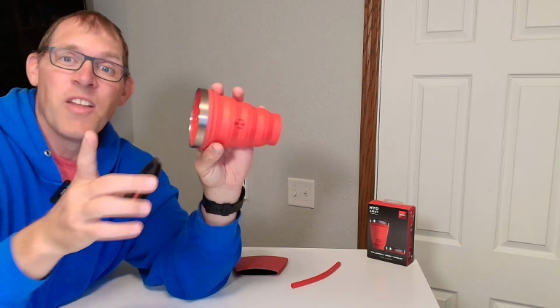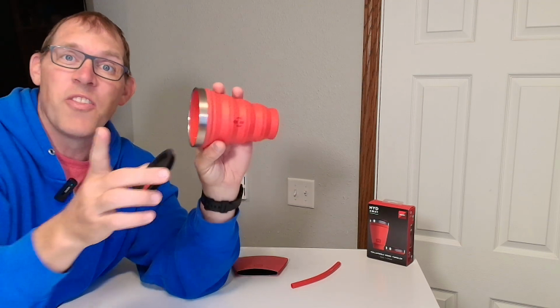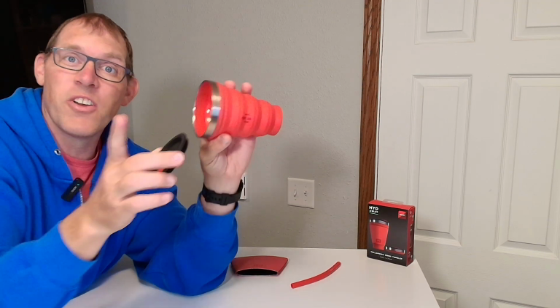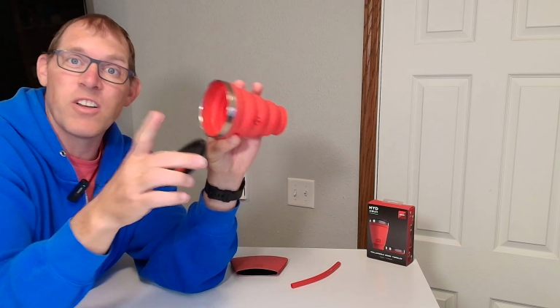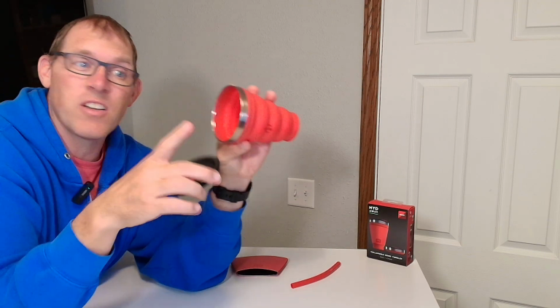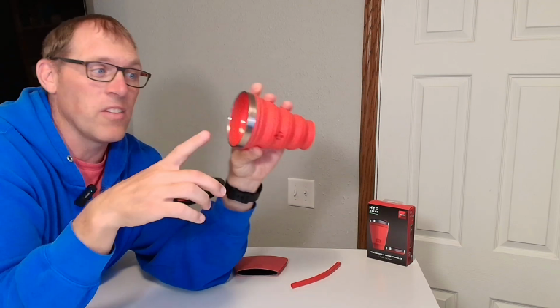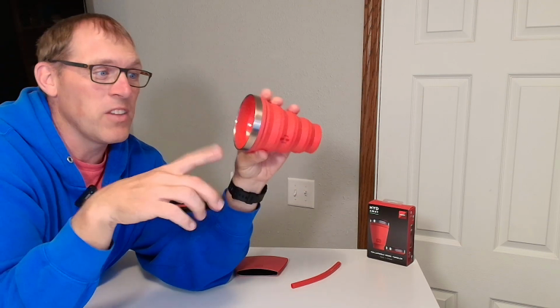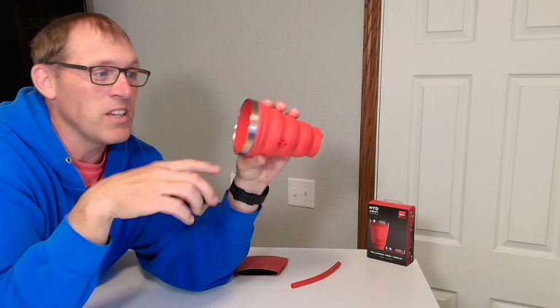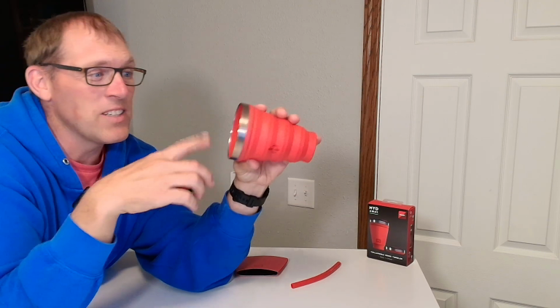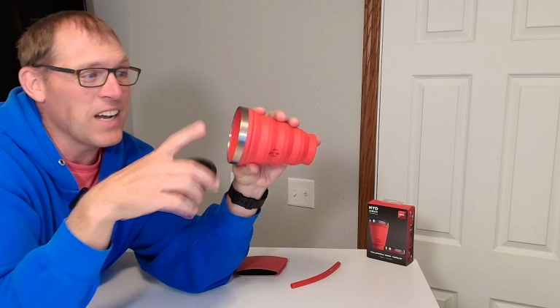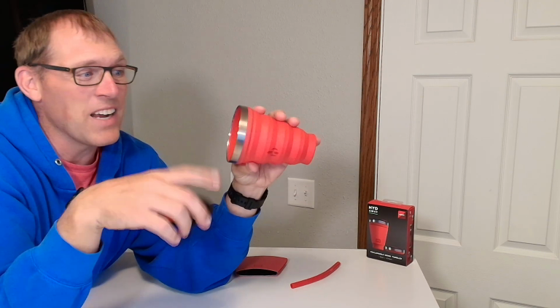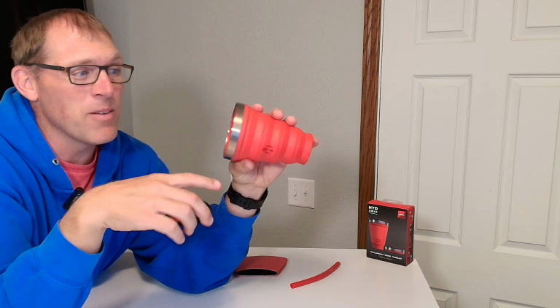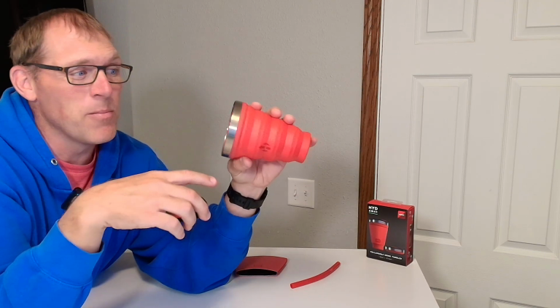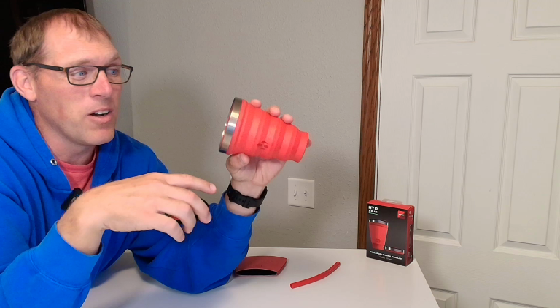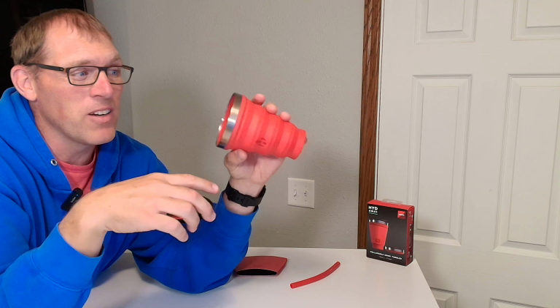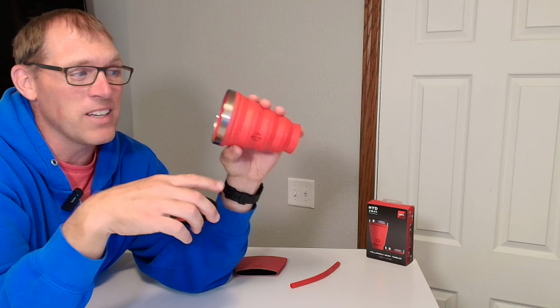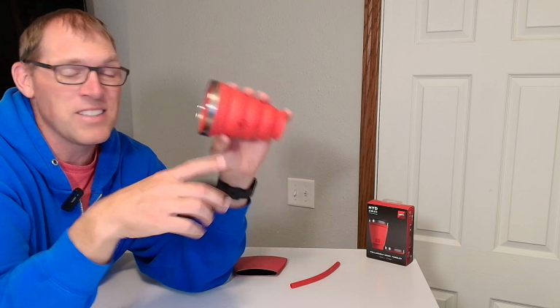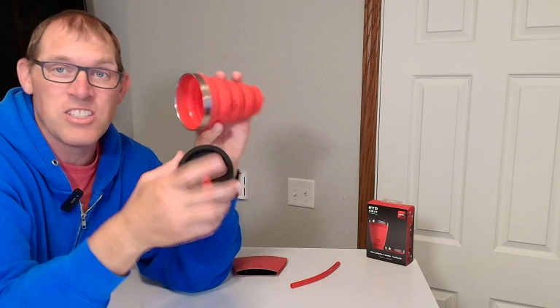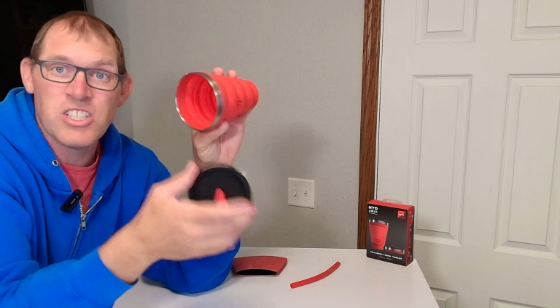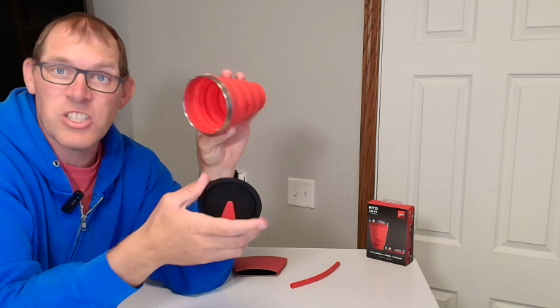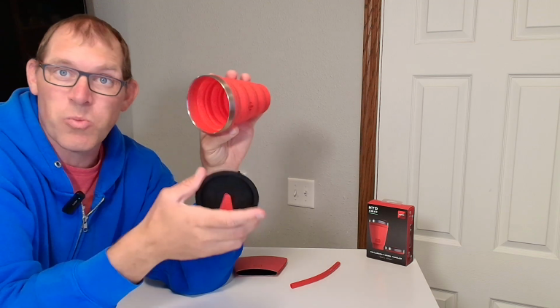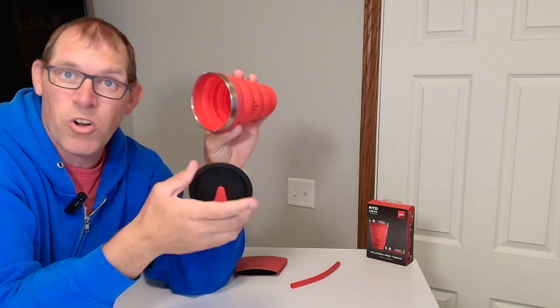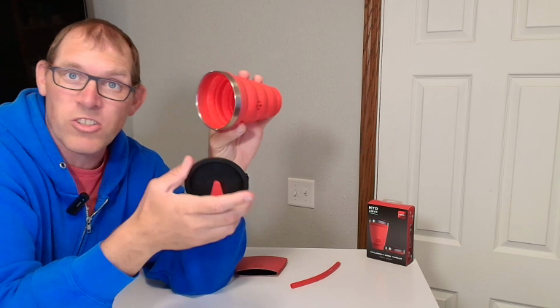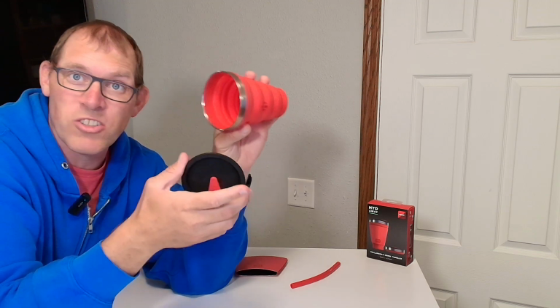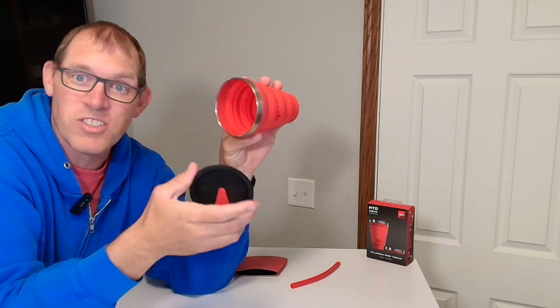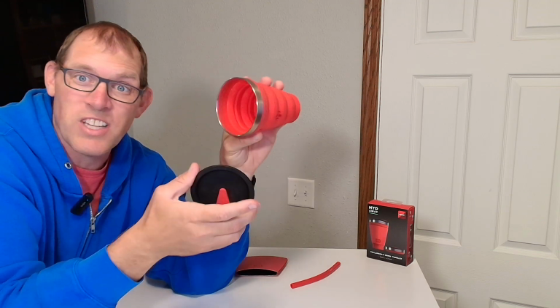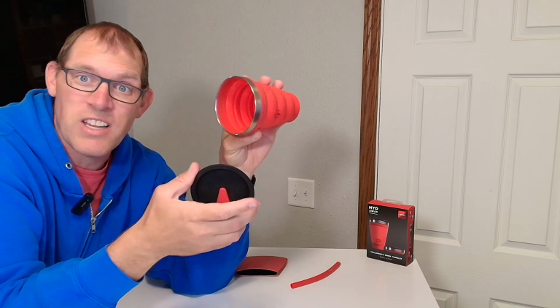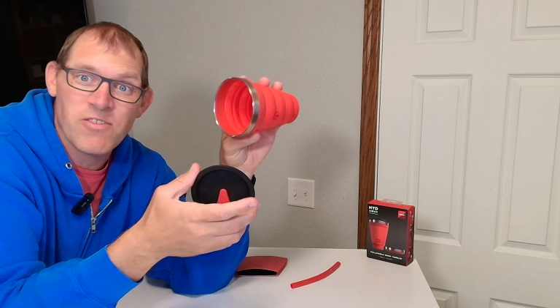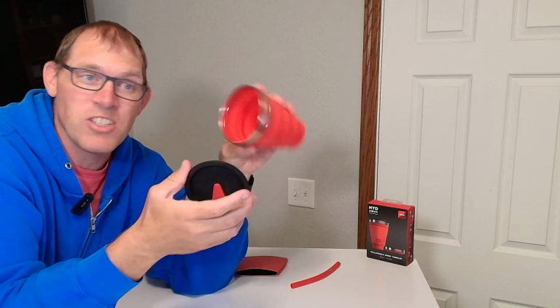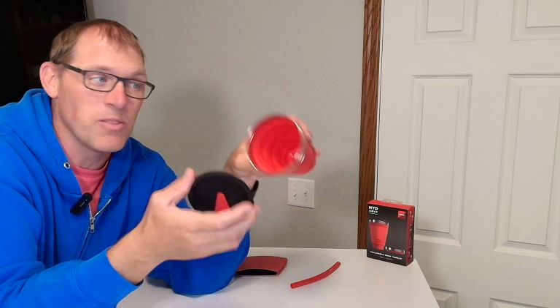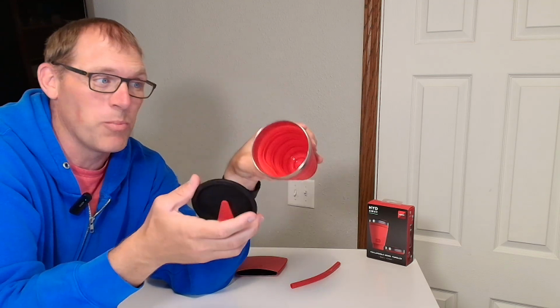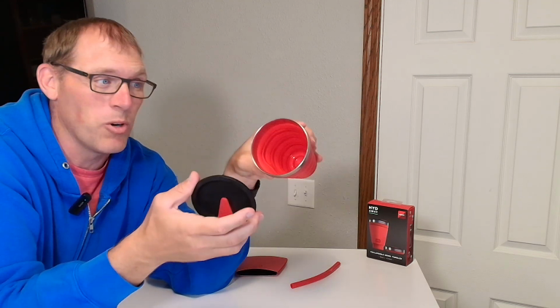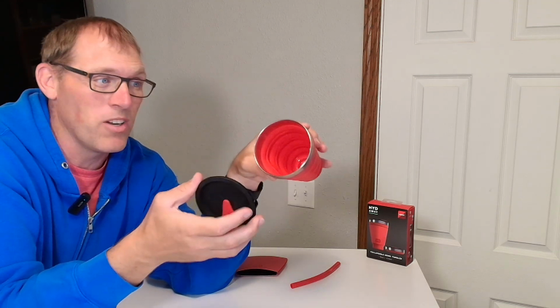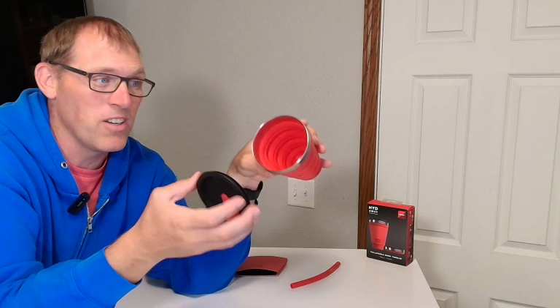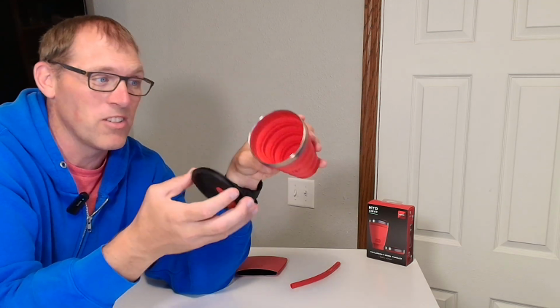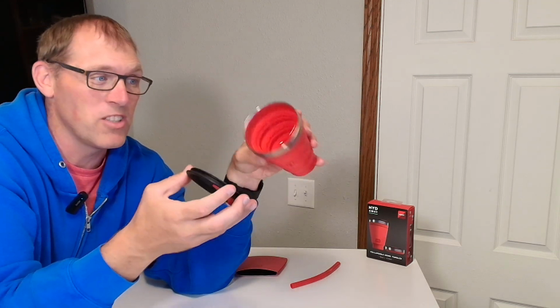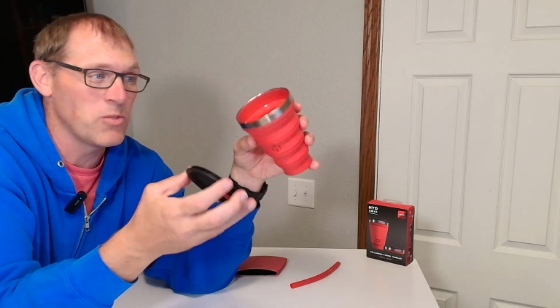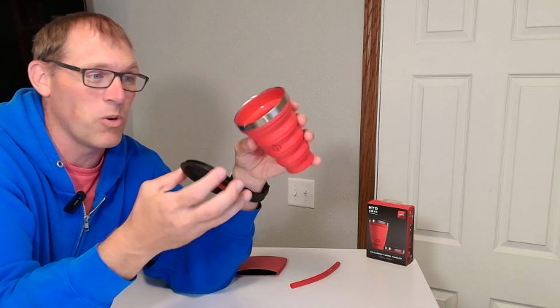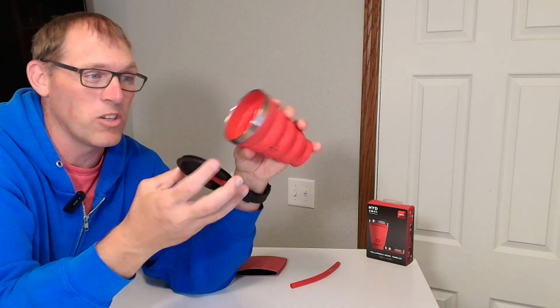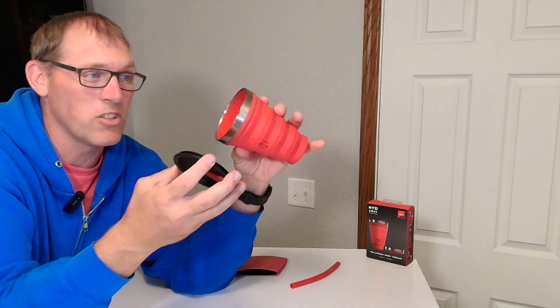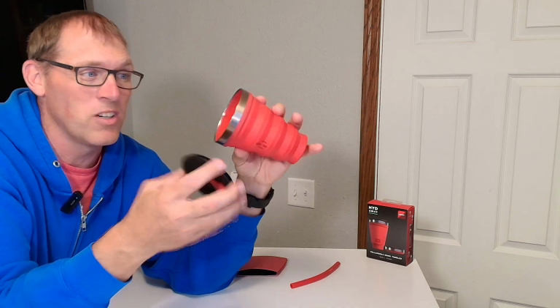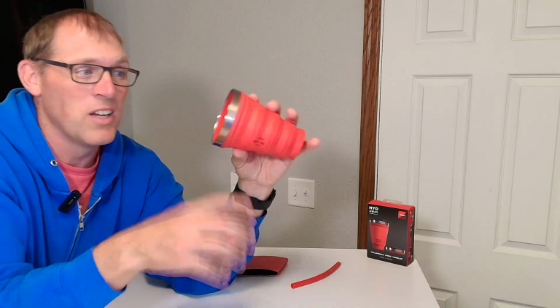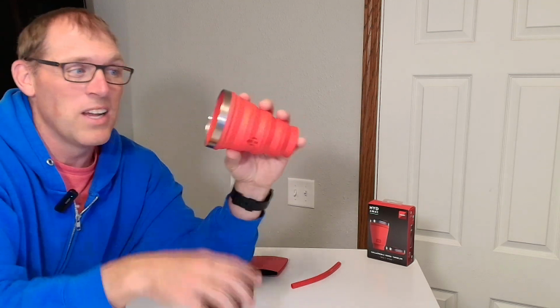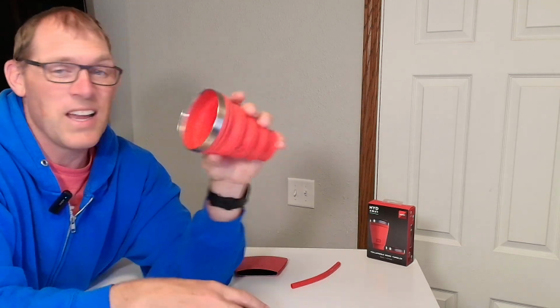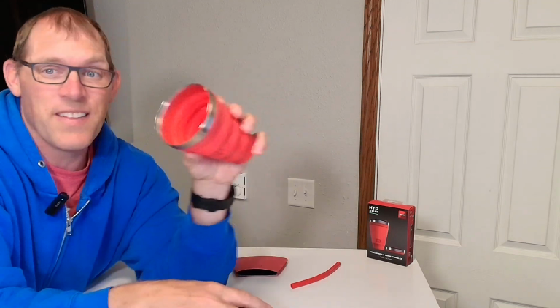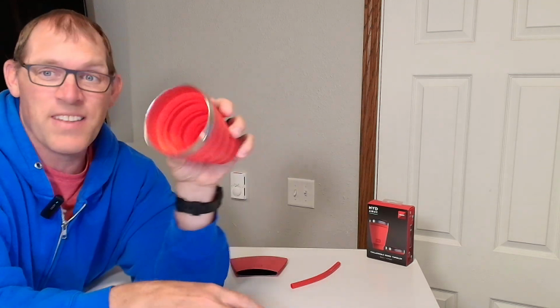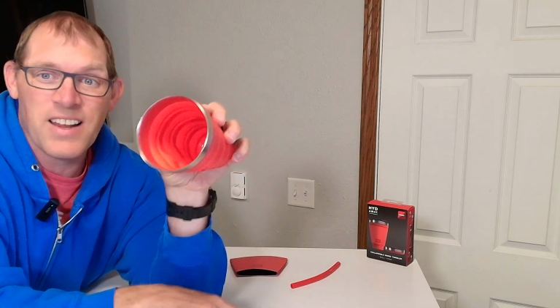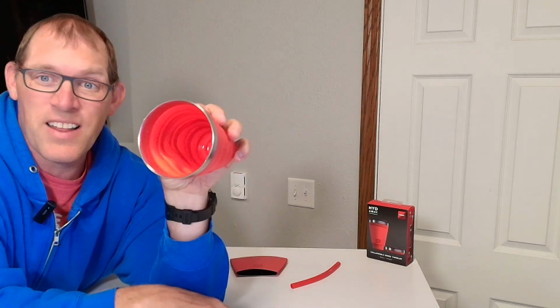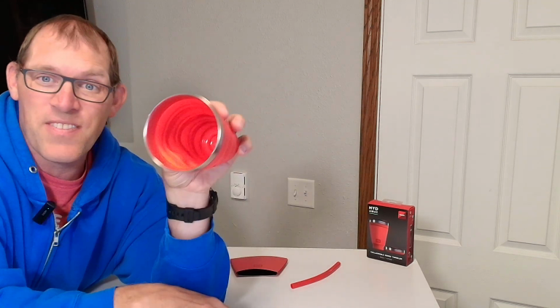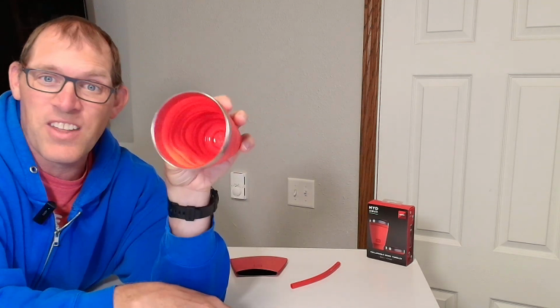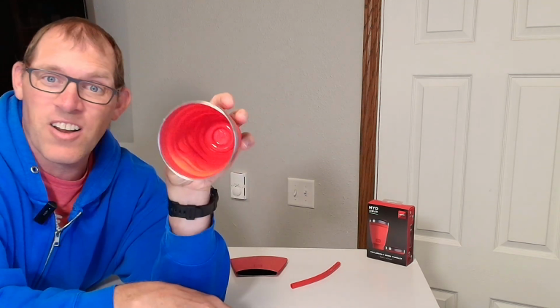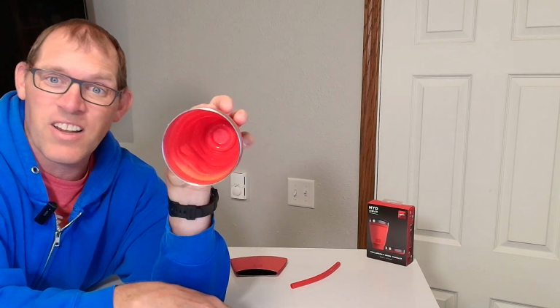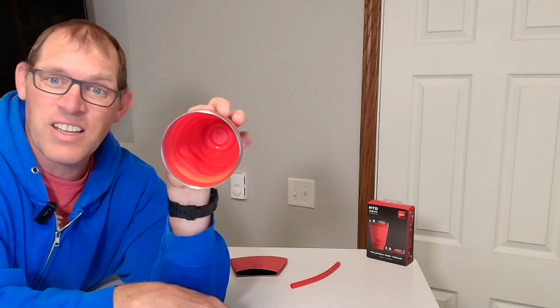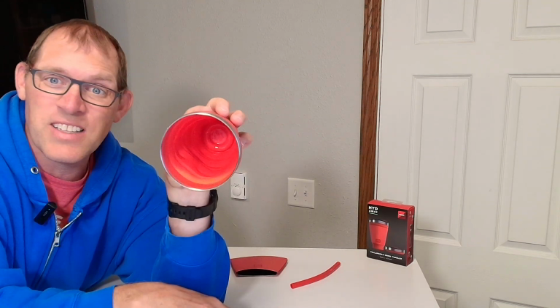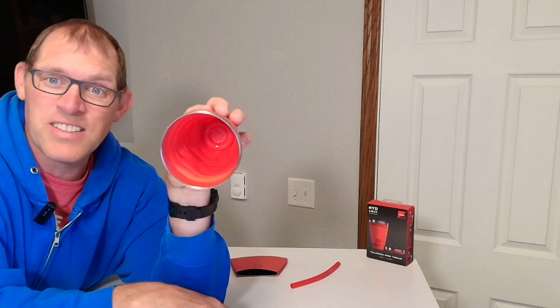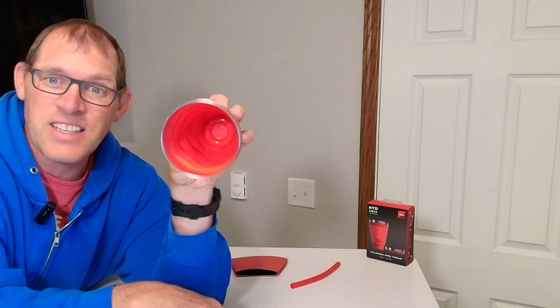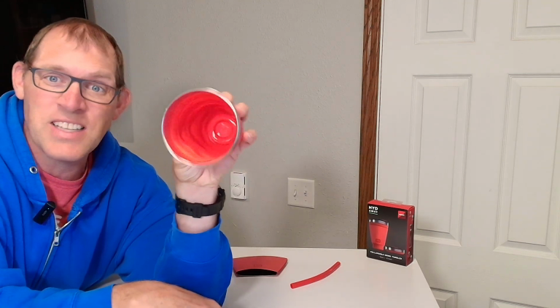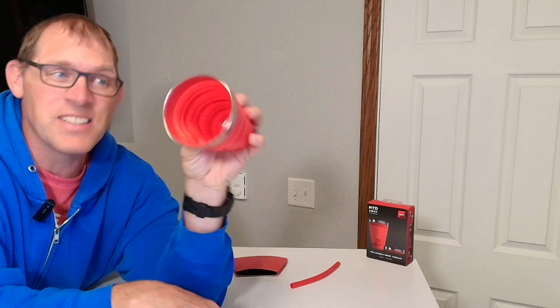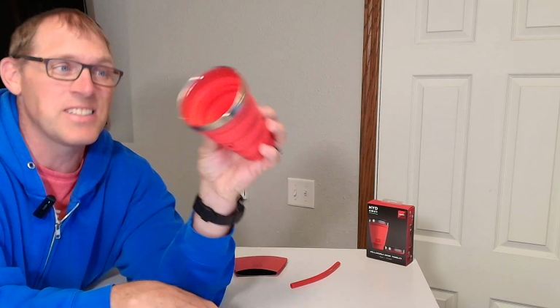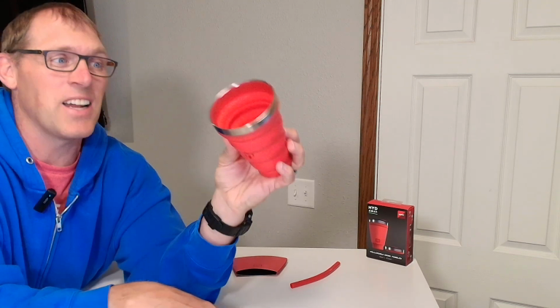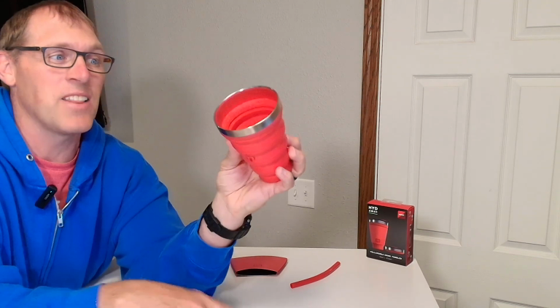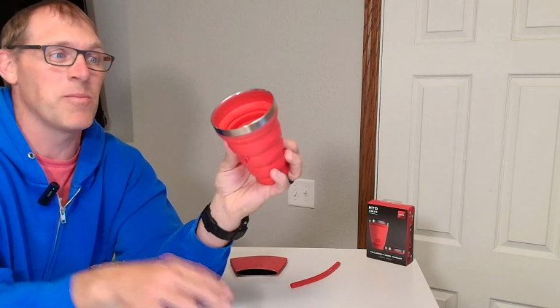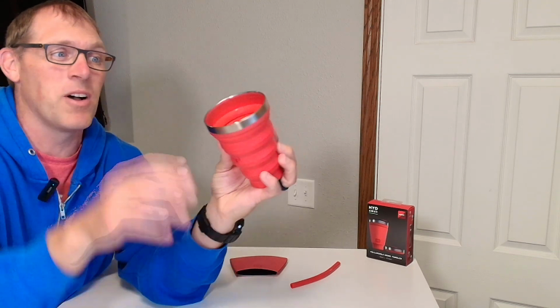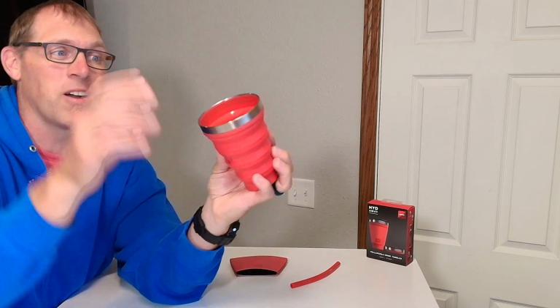The entire mug is dishwasher safe so you can put it in your dishwasher, and there is the inside of the mug.